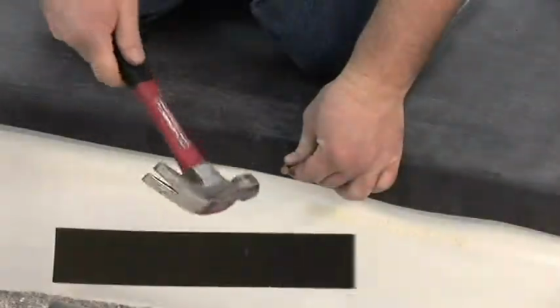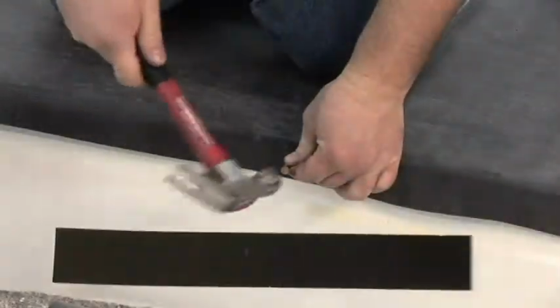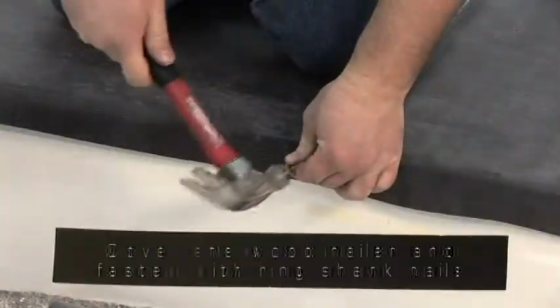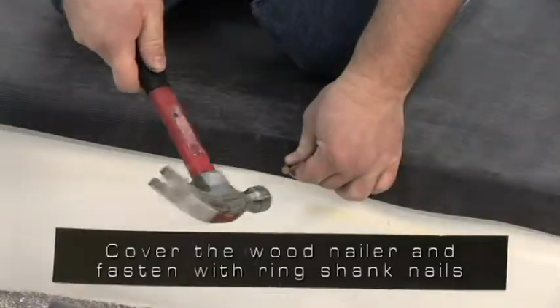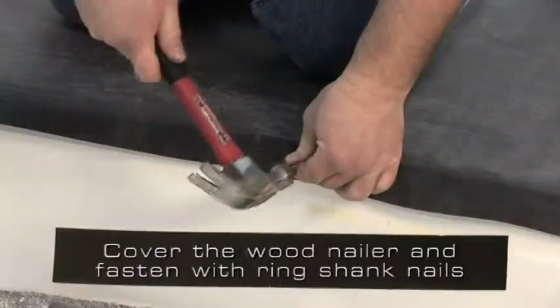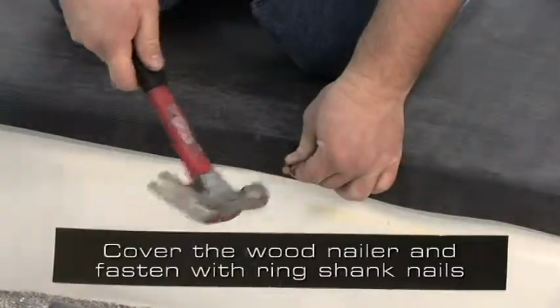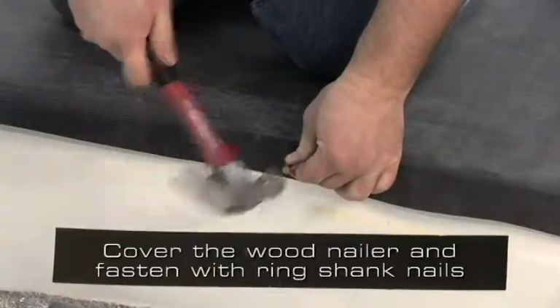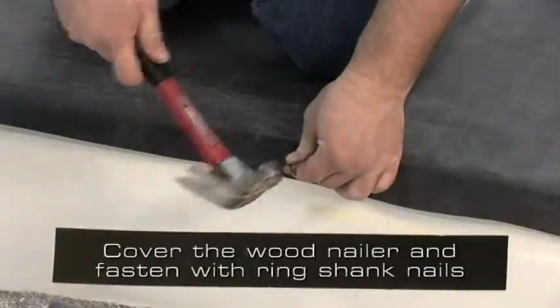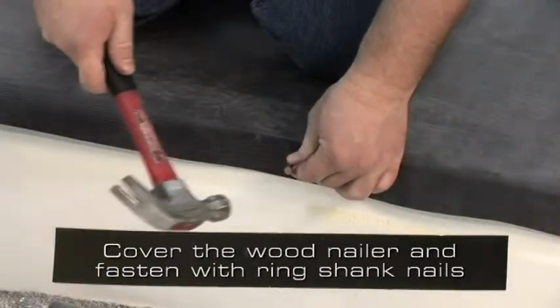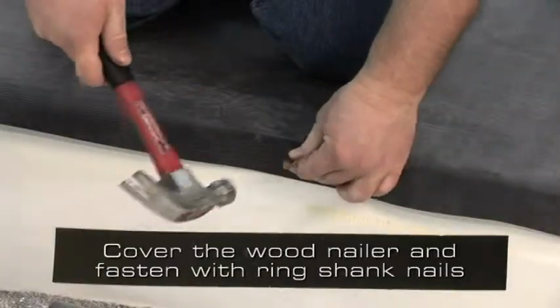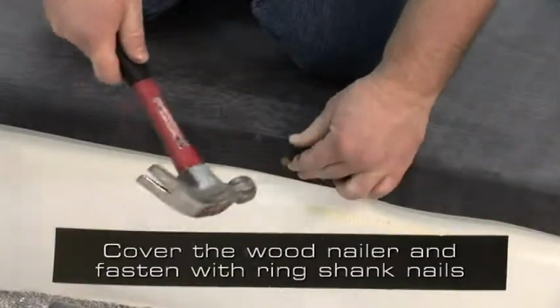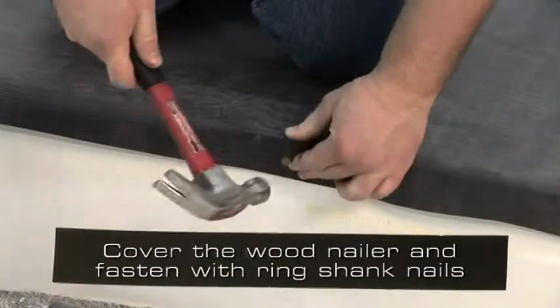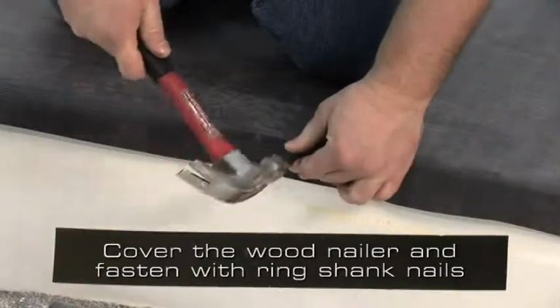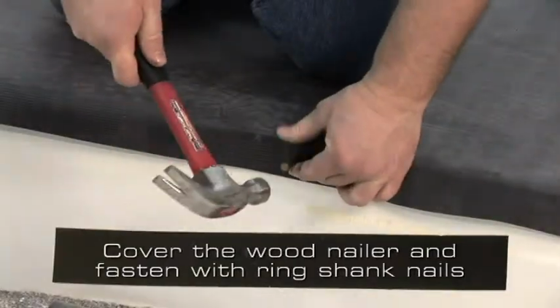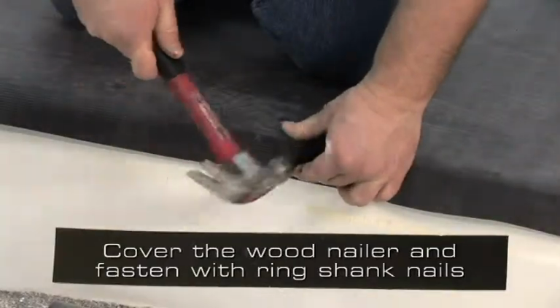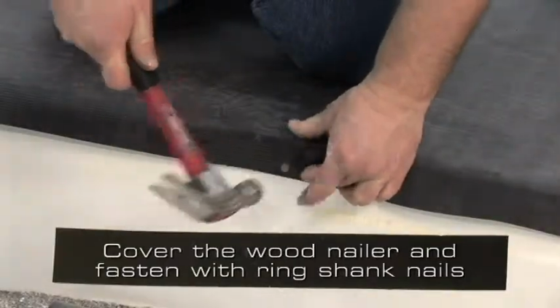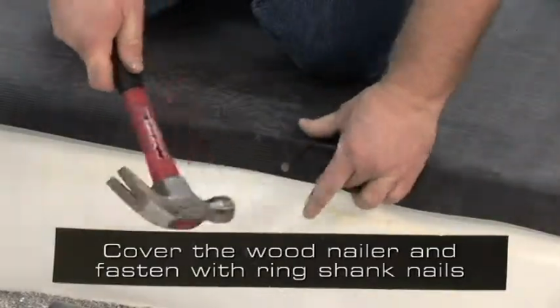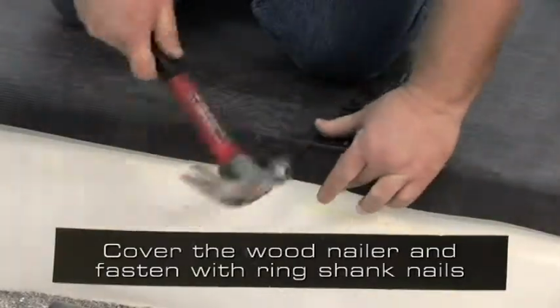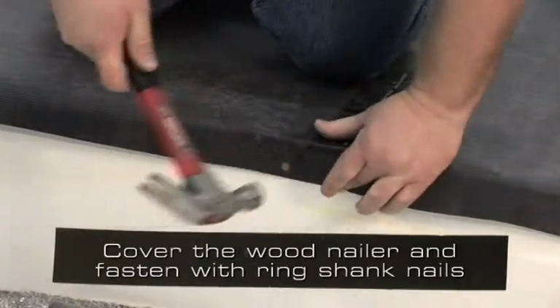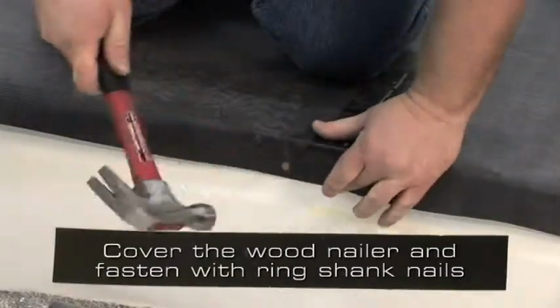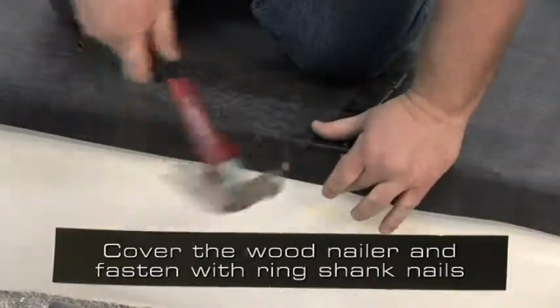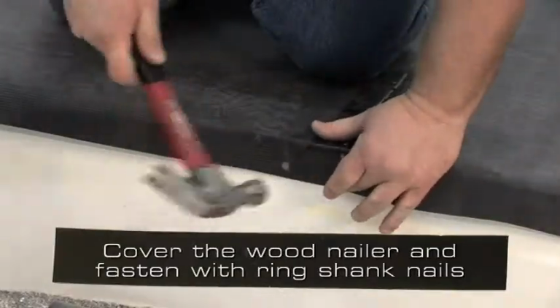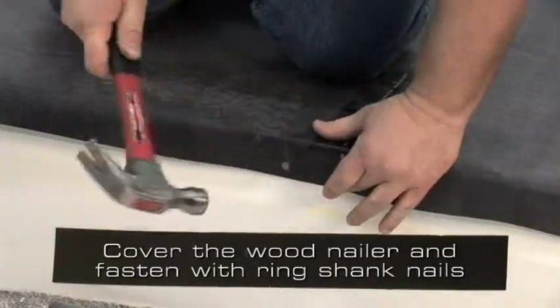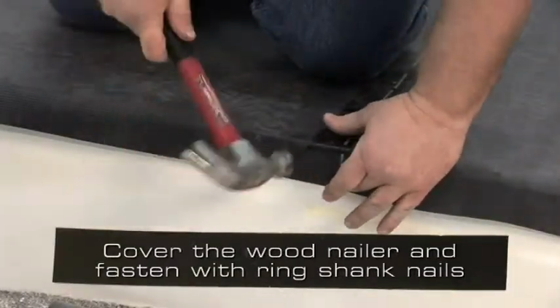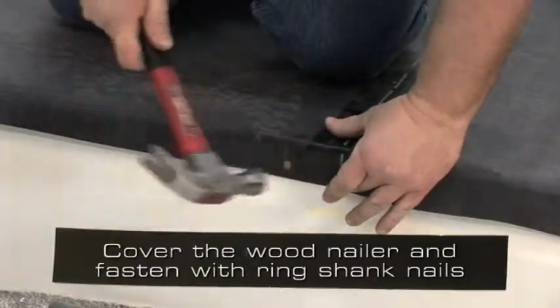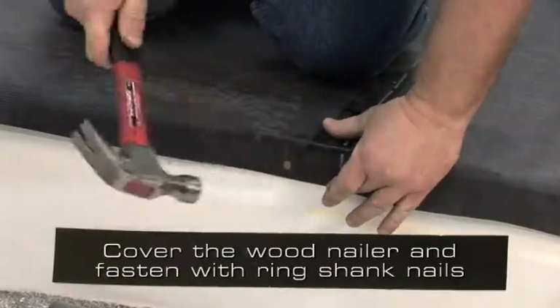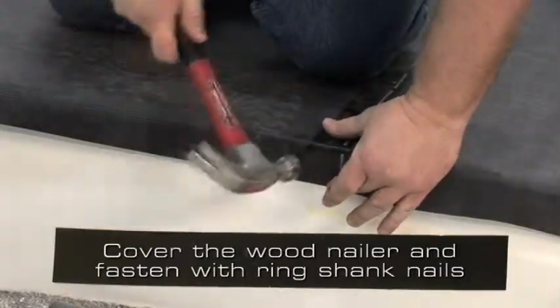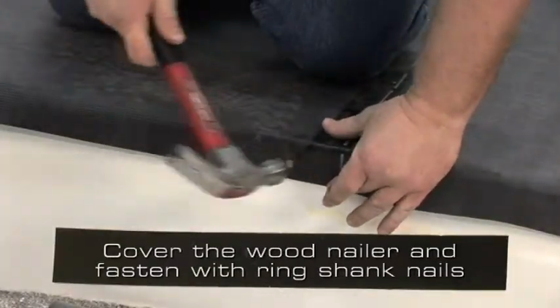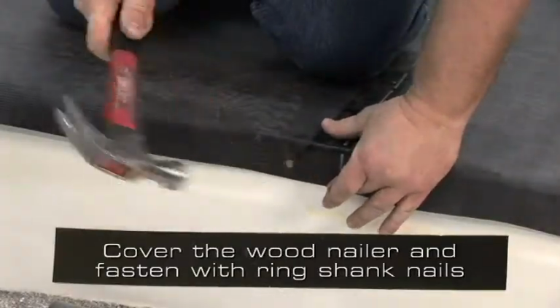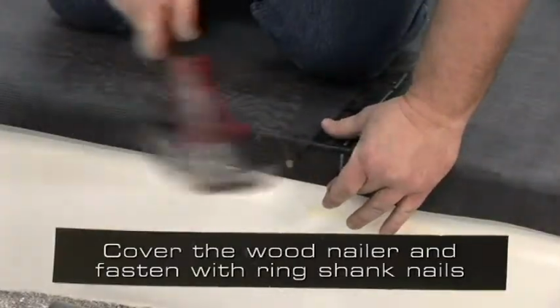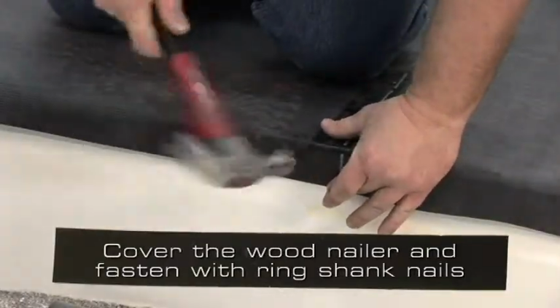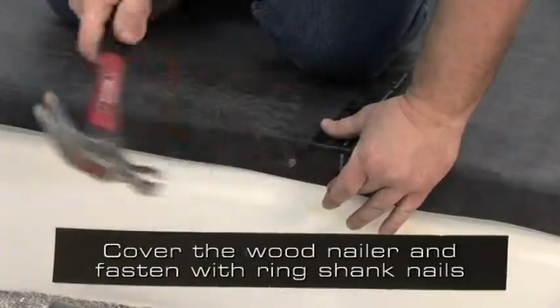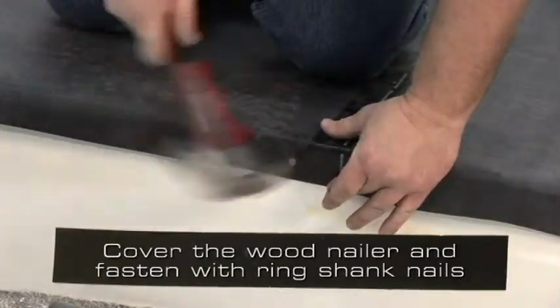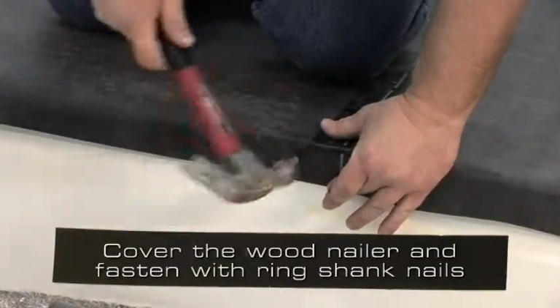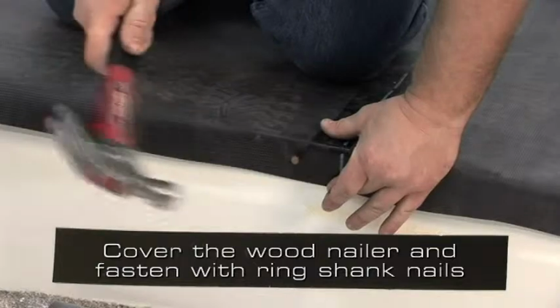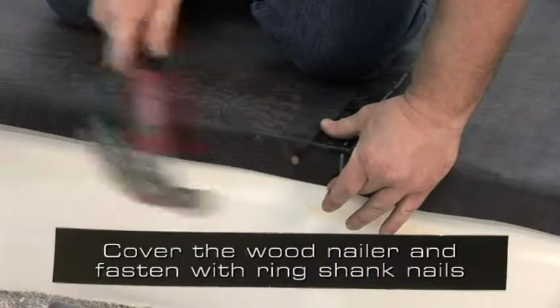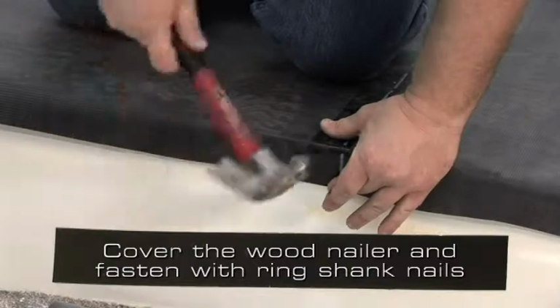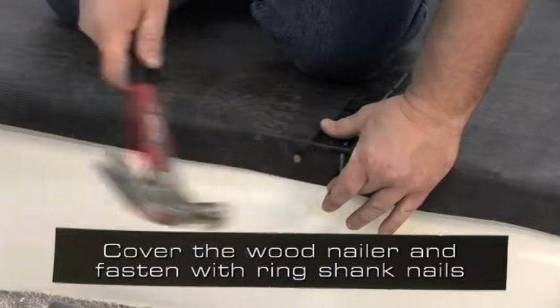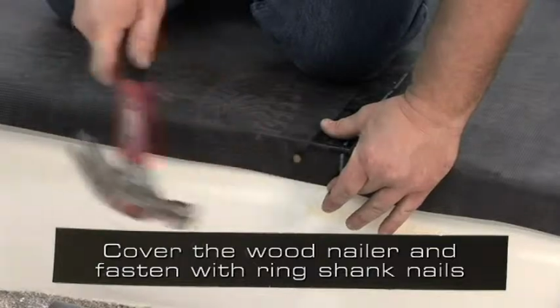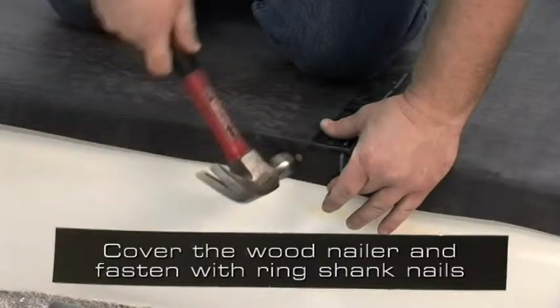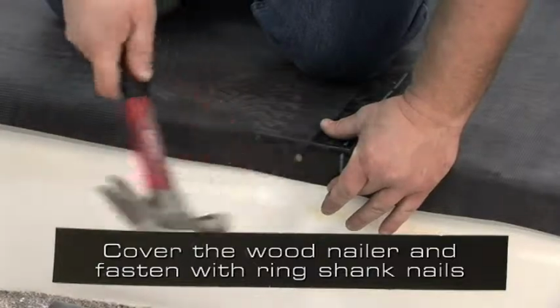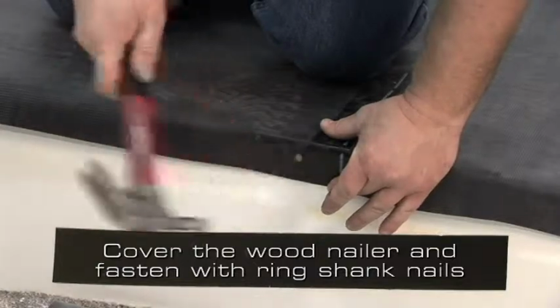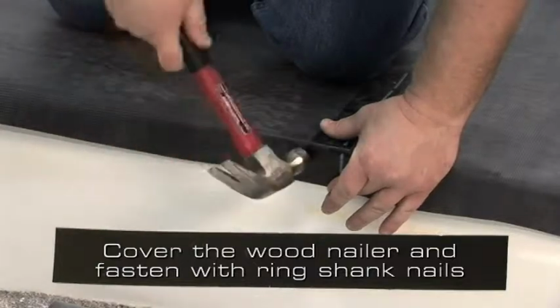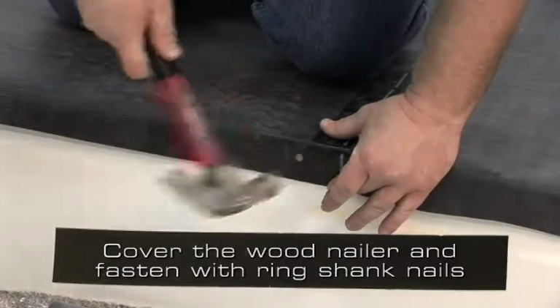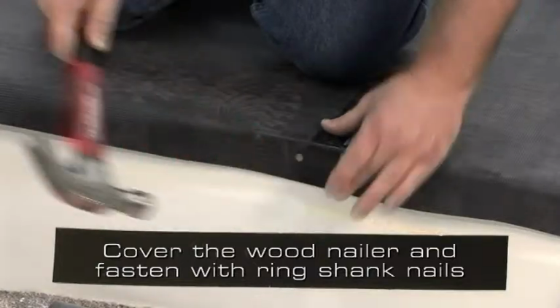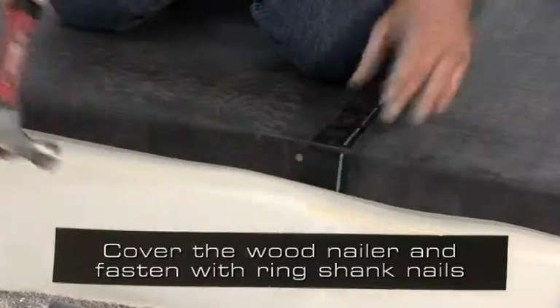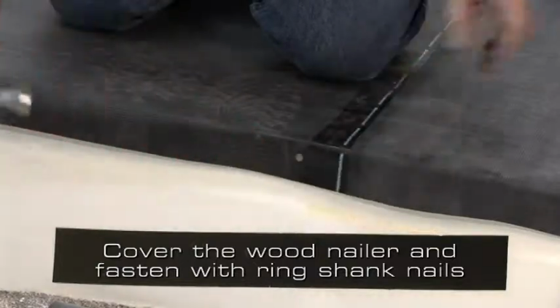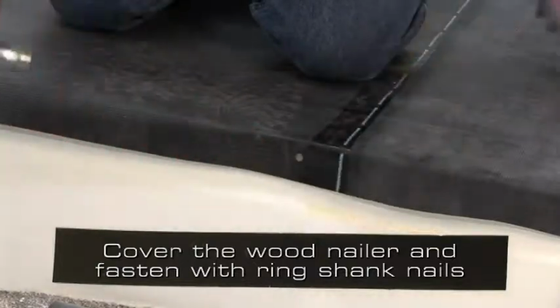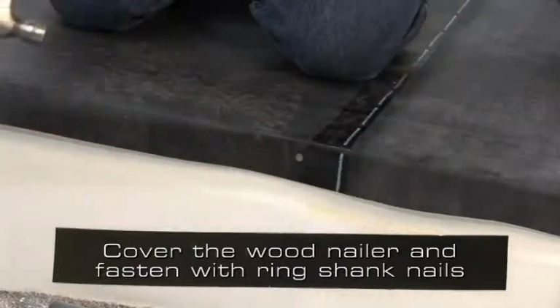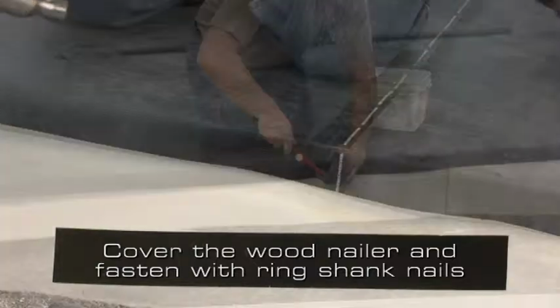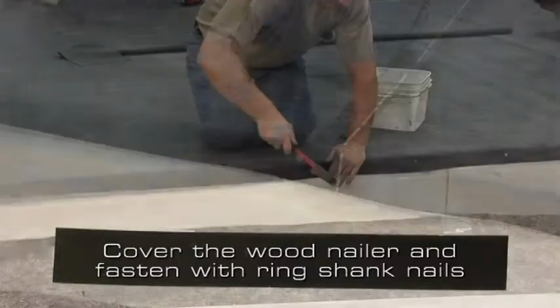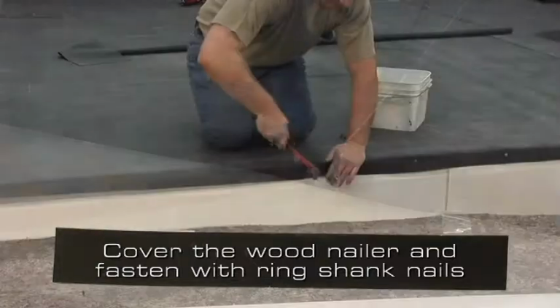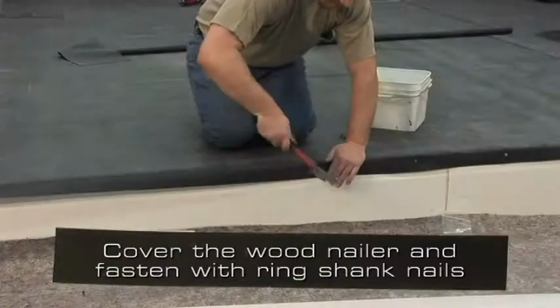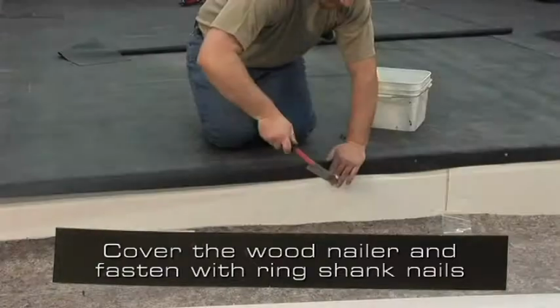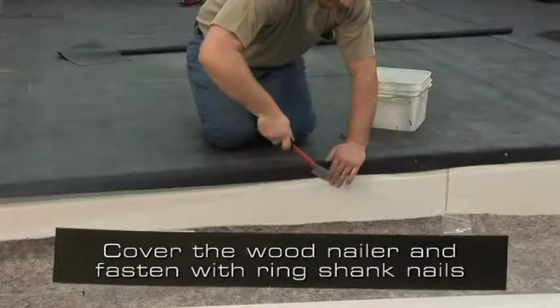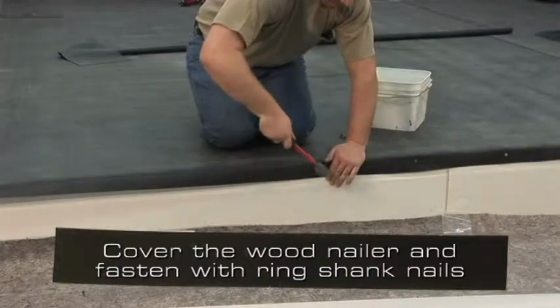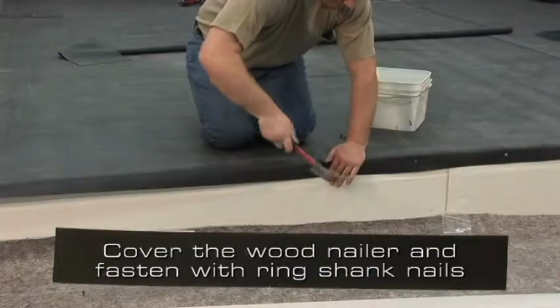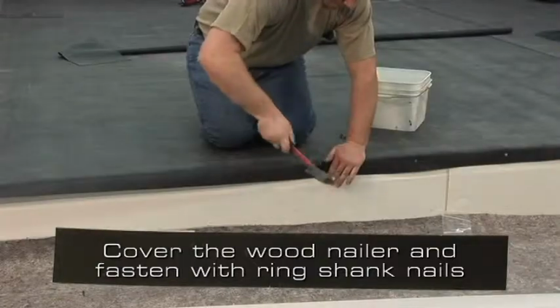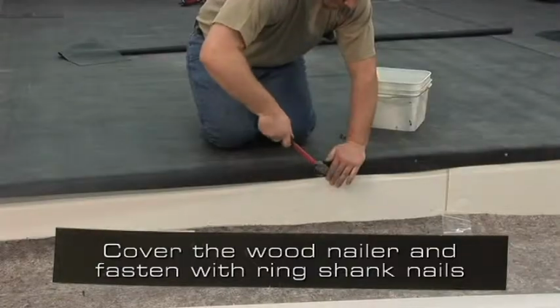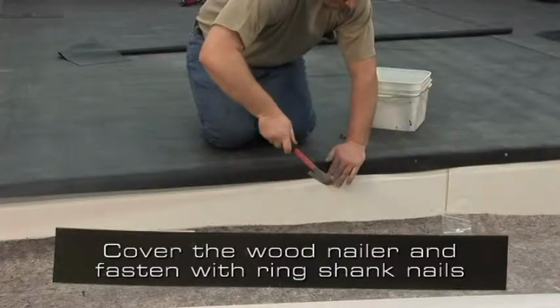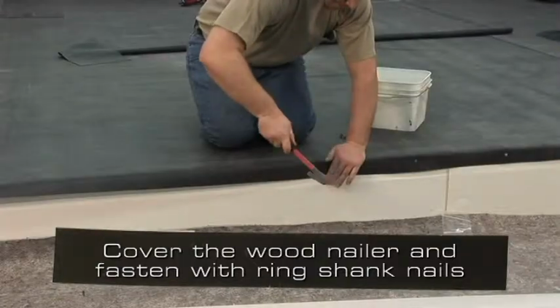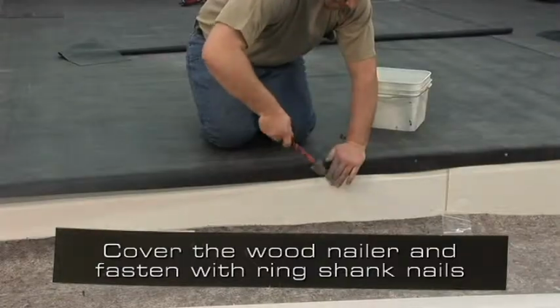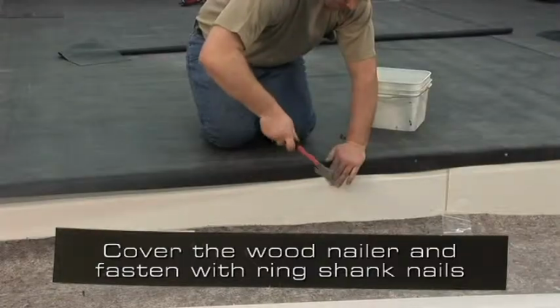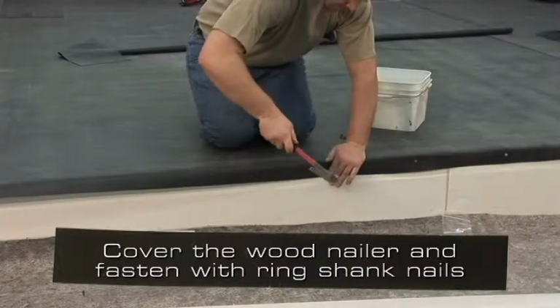Position the deck membrane to completely cover the face of the wood nailer and fasten the membrane with ring shank nails.